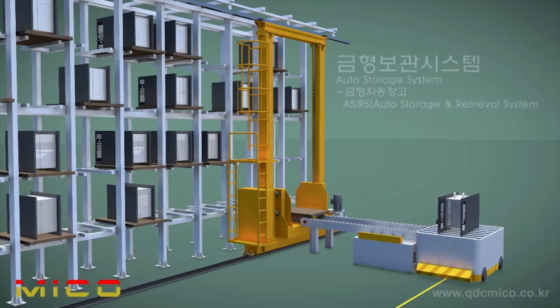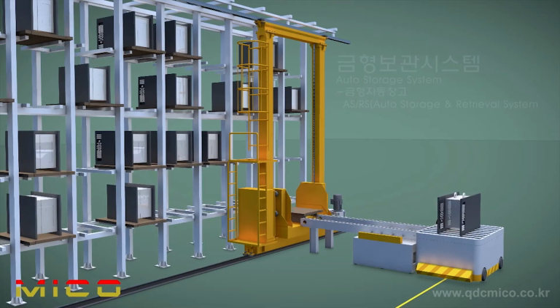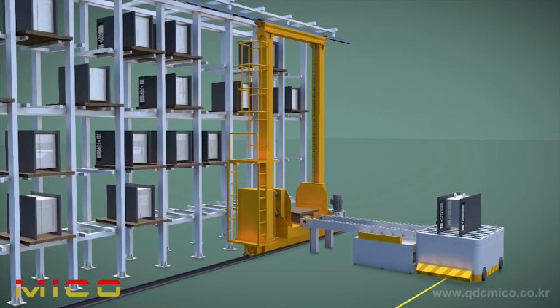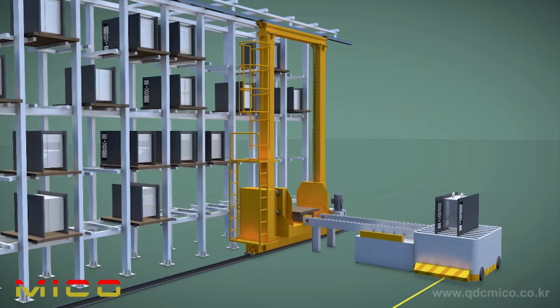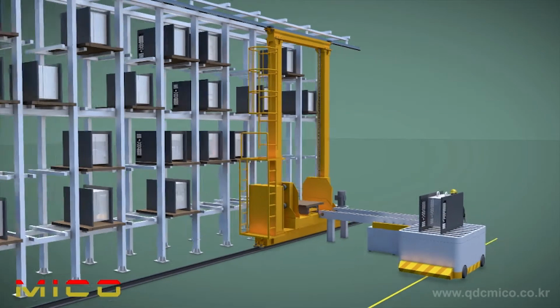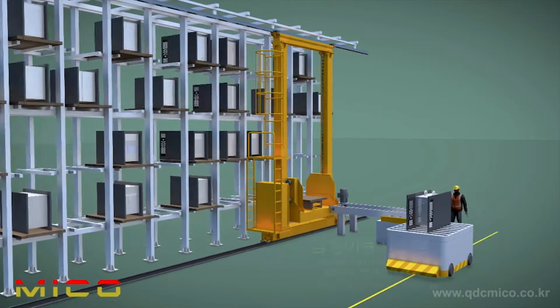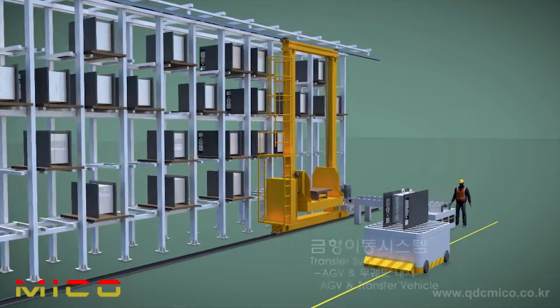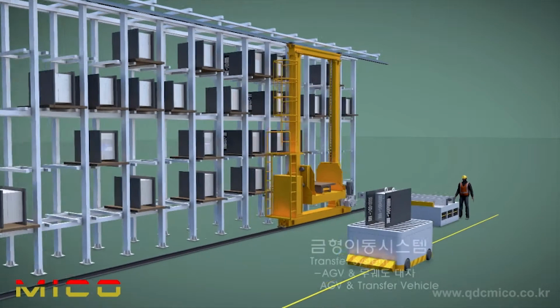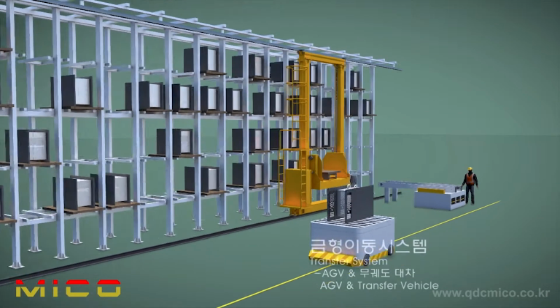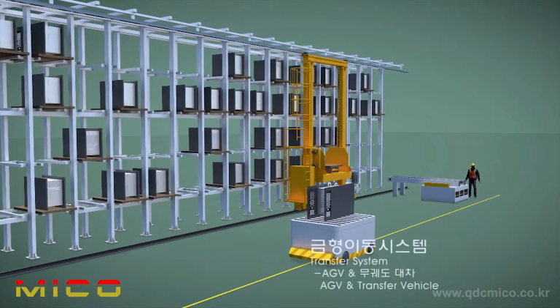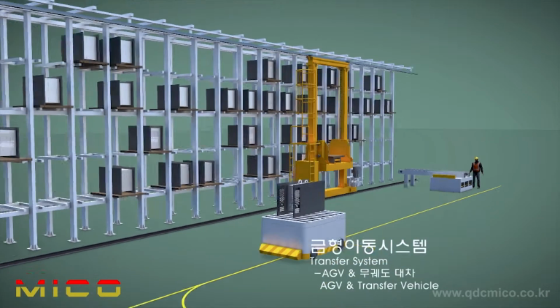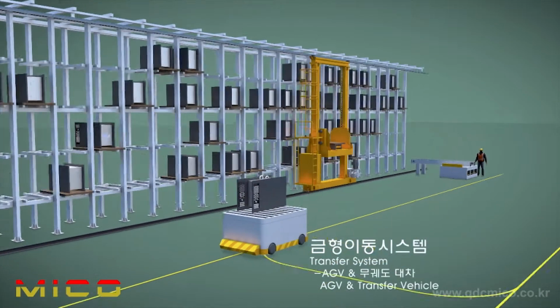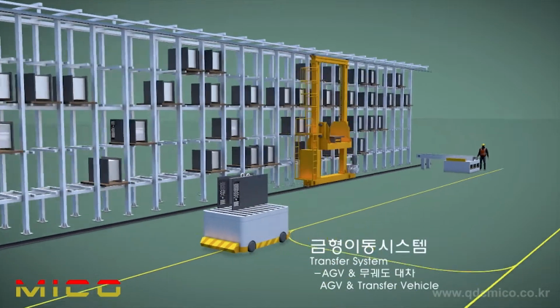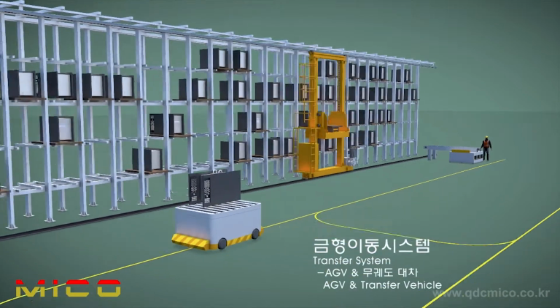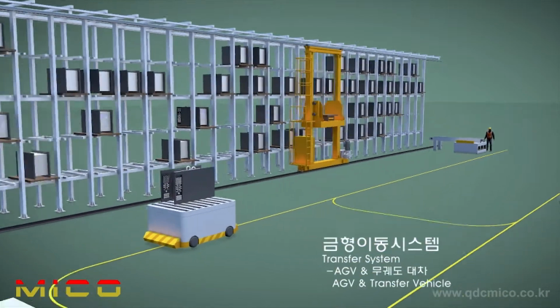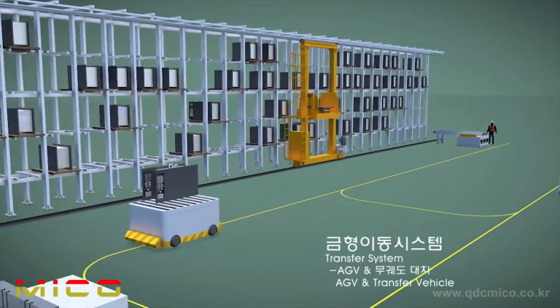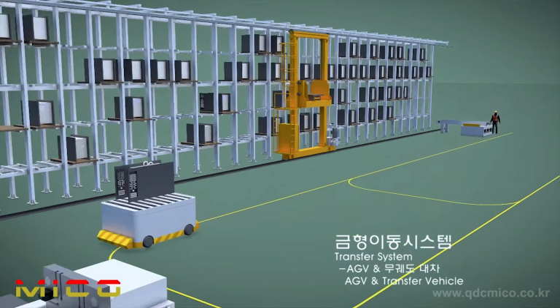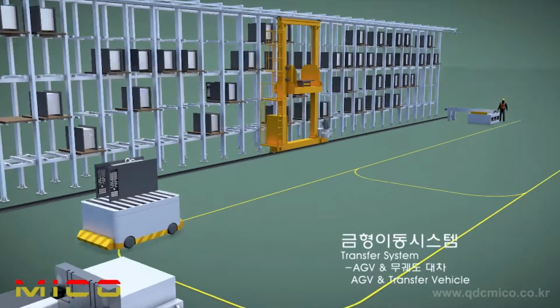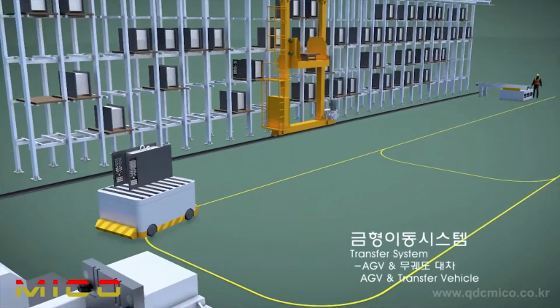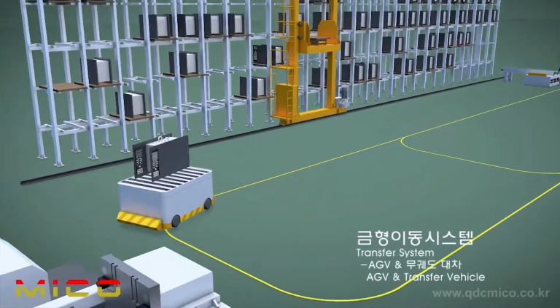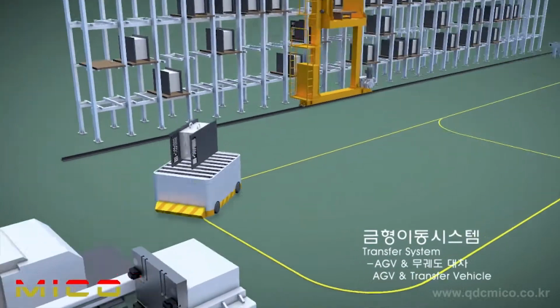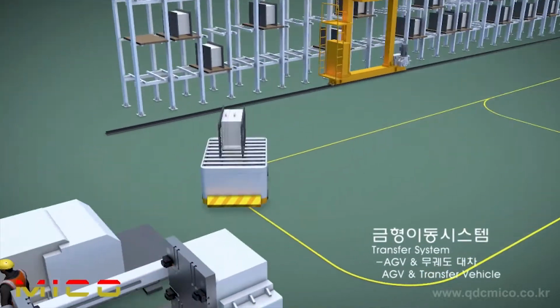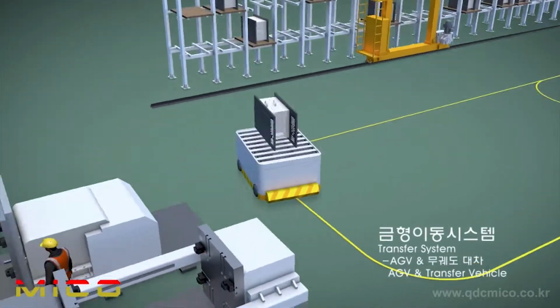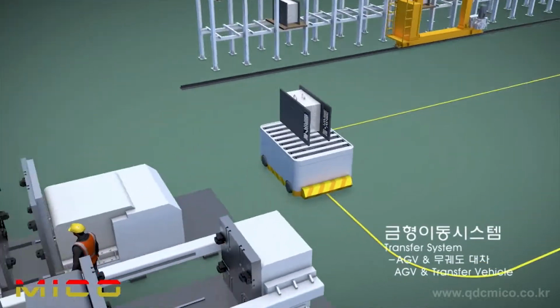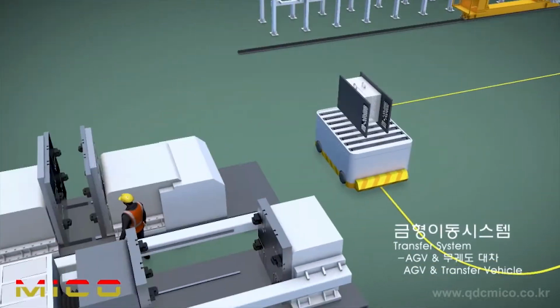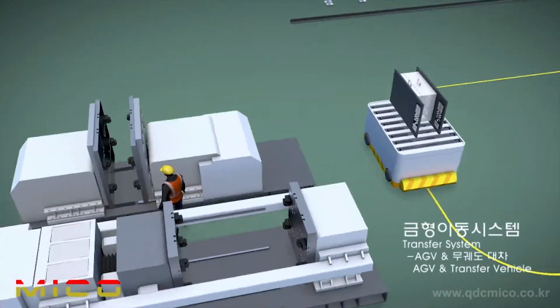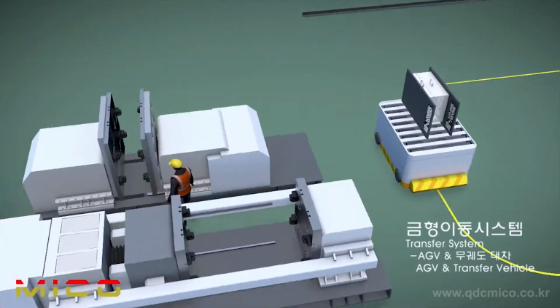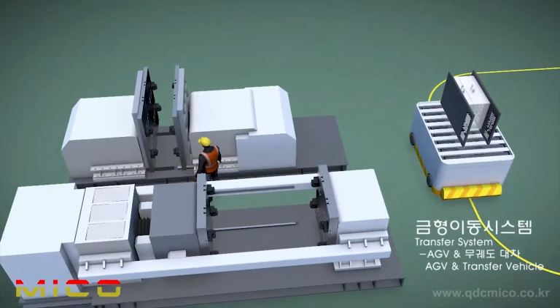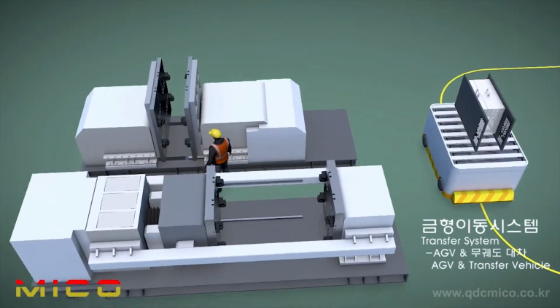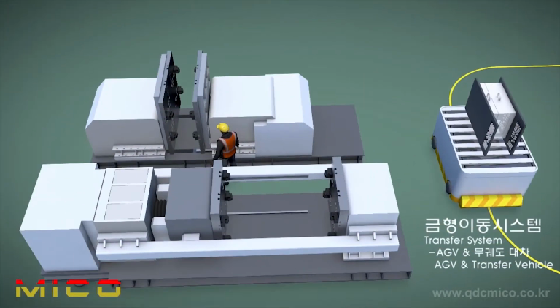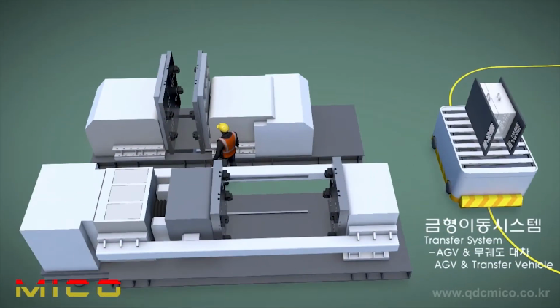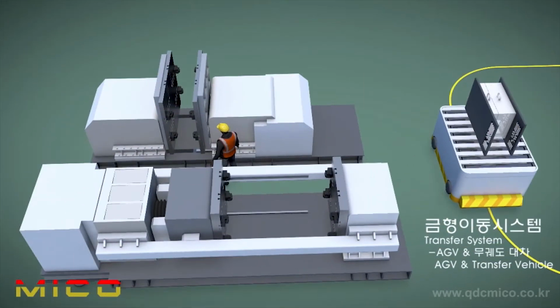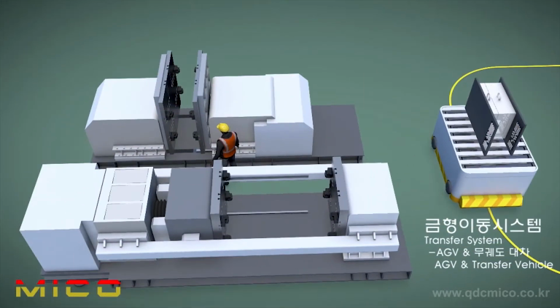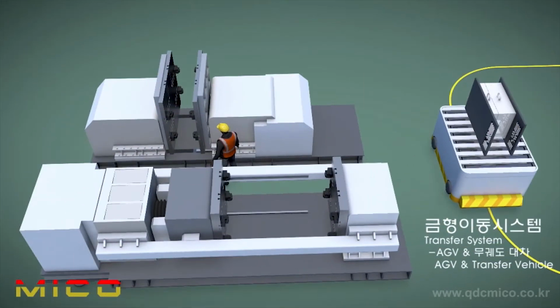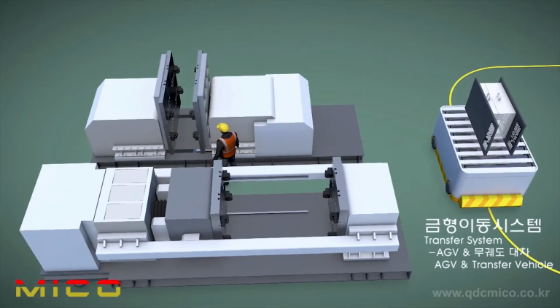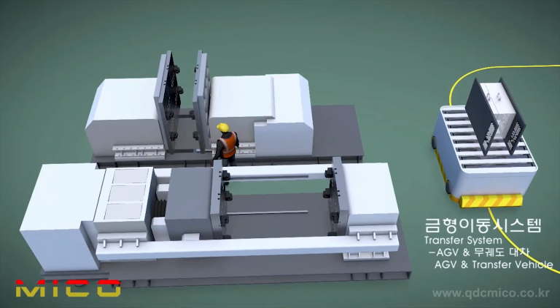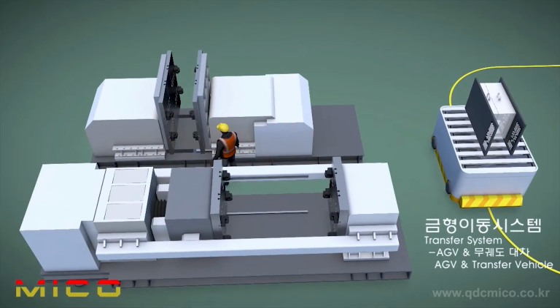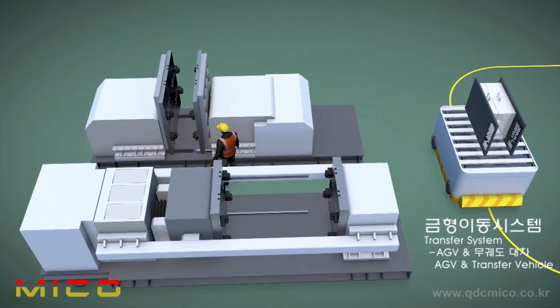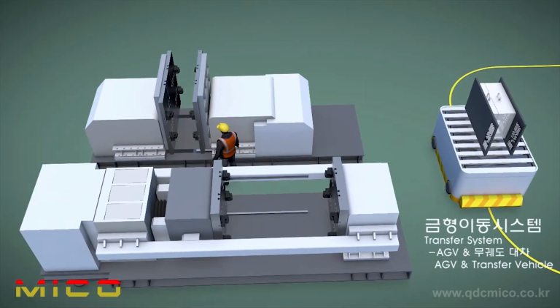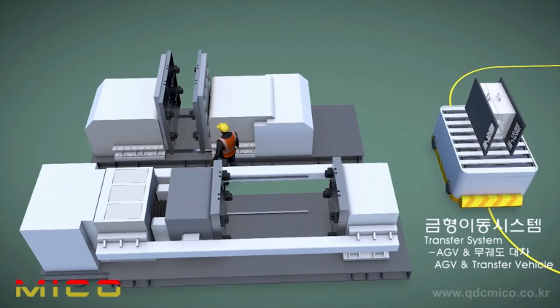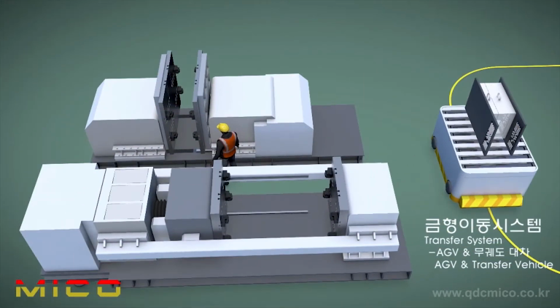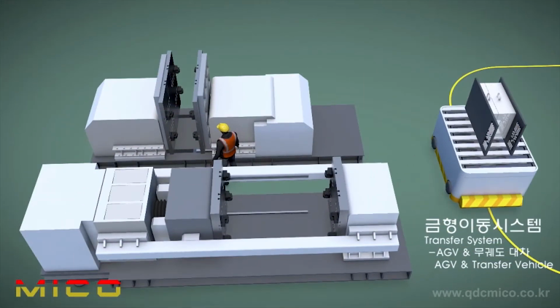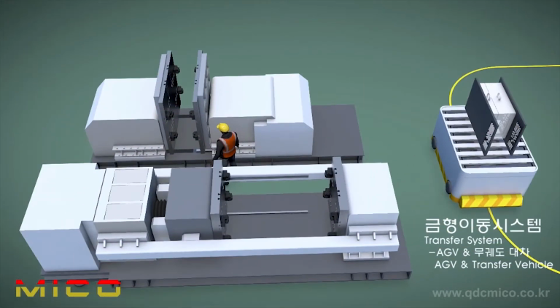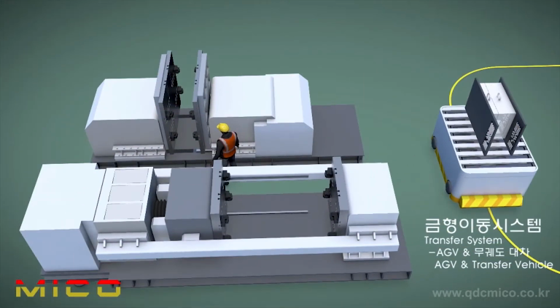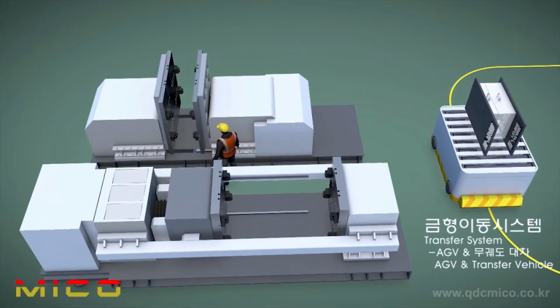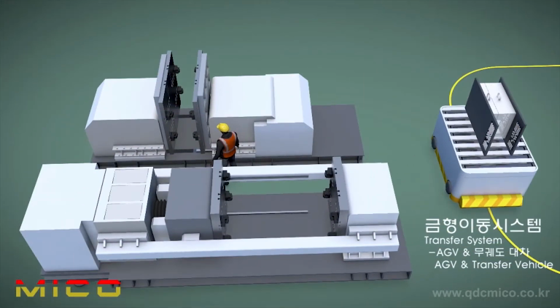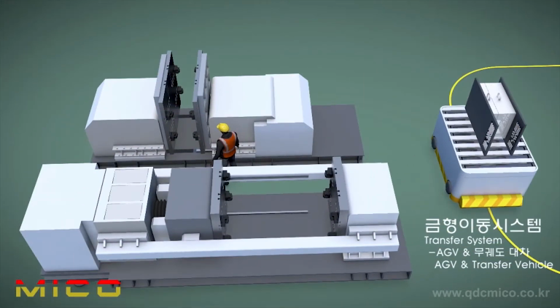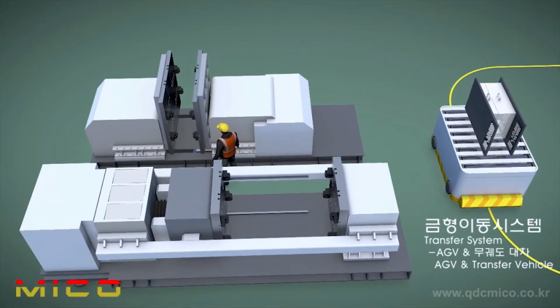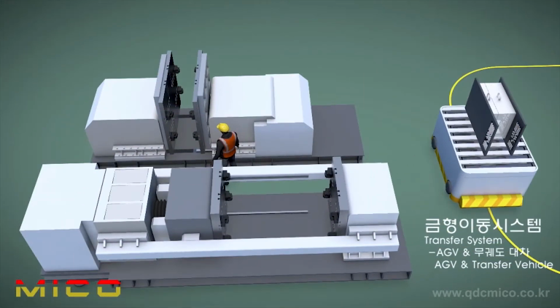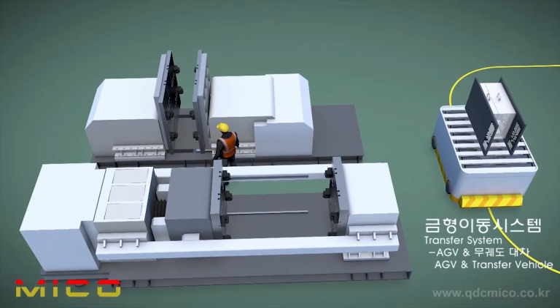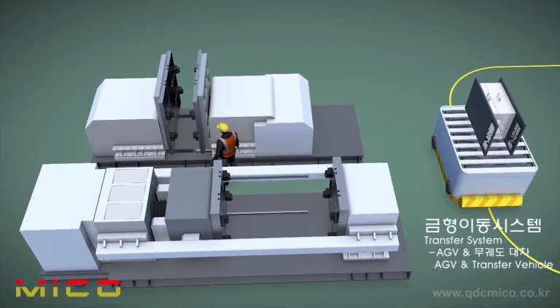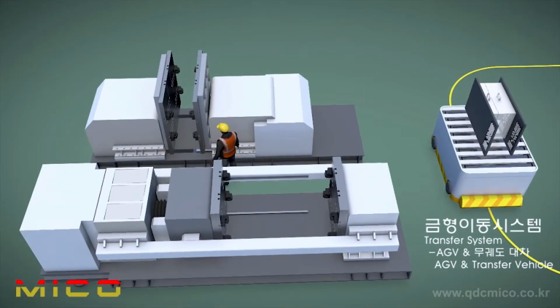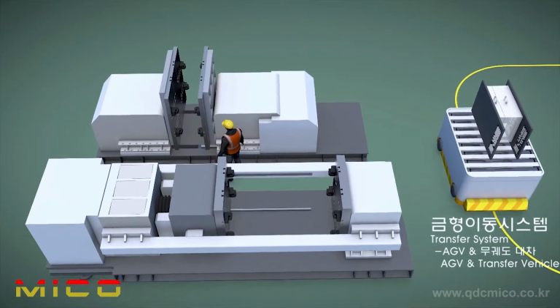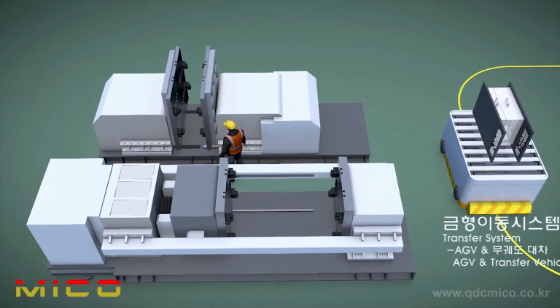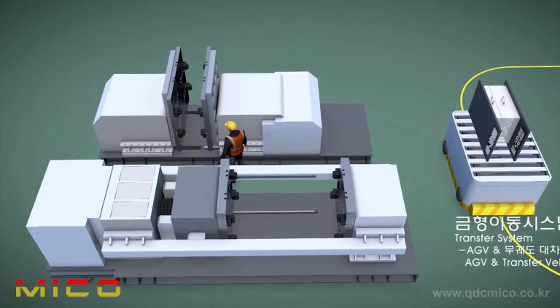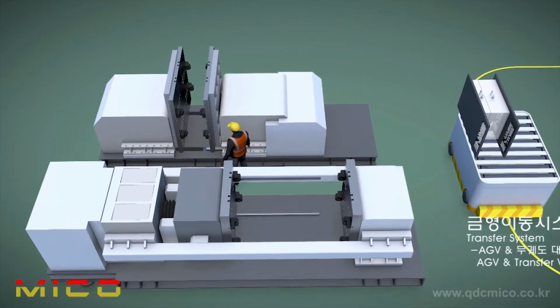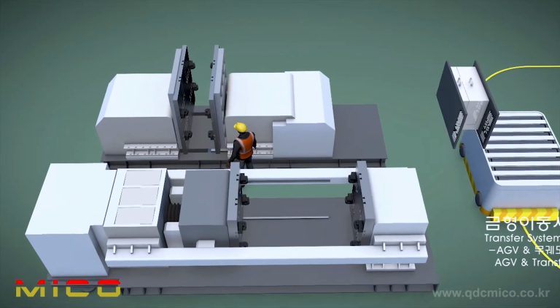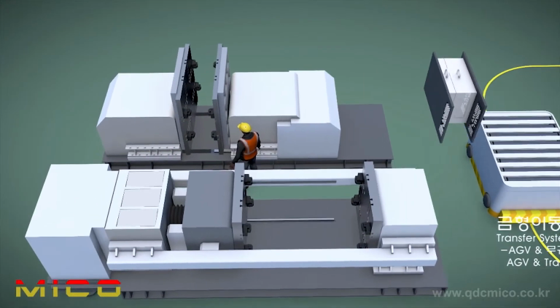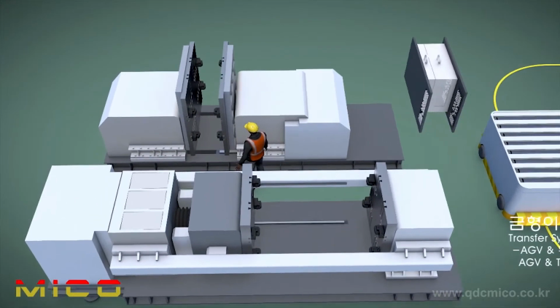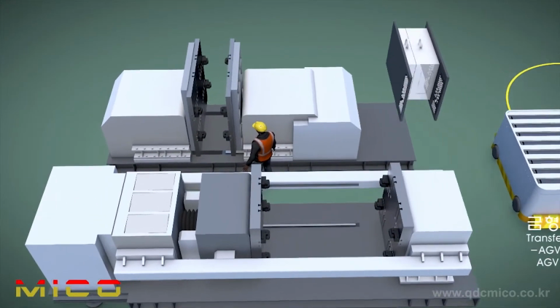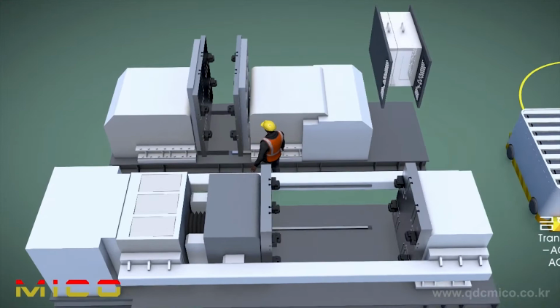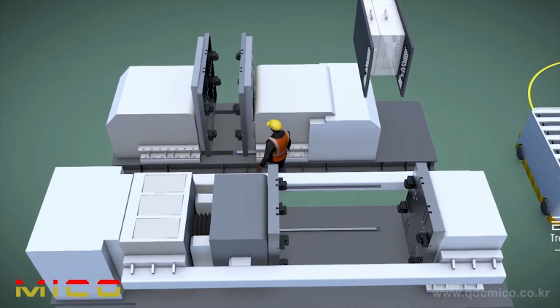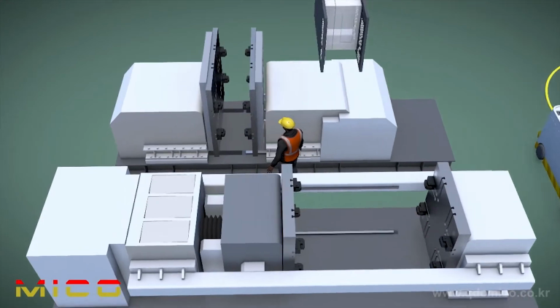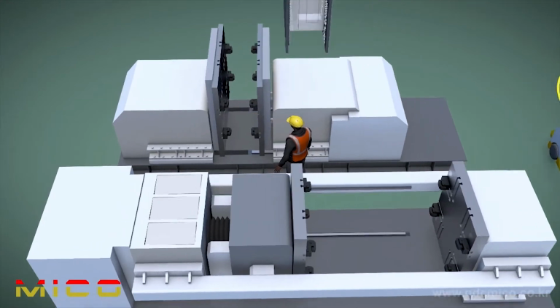The Trackless and Track Rail Mold Moving Cart, or AGV, is used to move the mold safely between each system process.